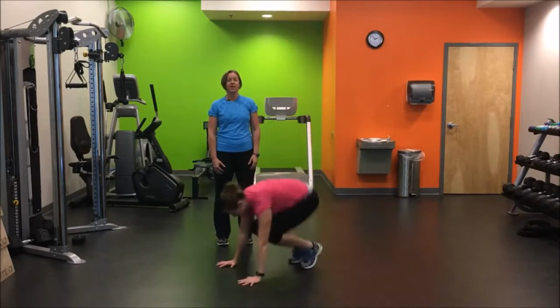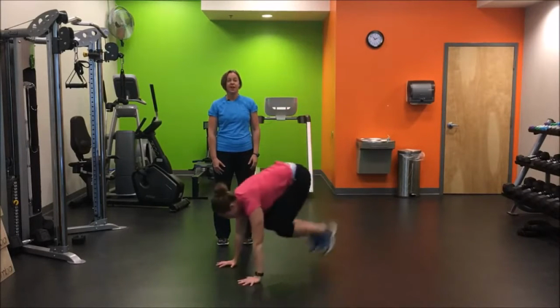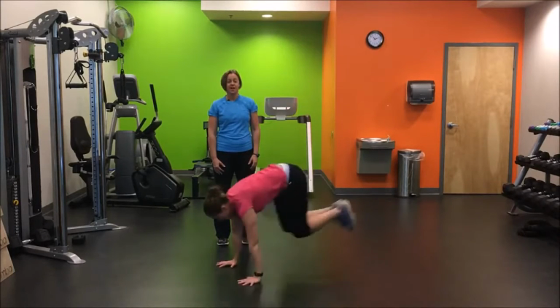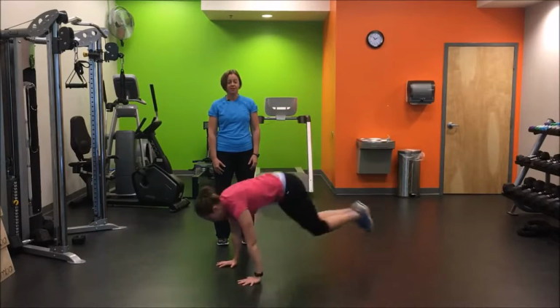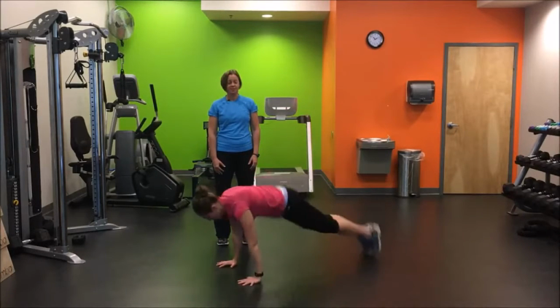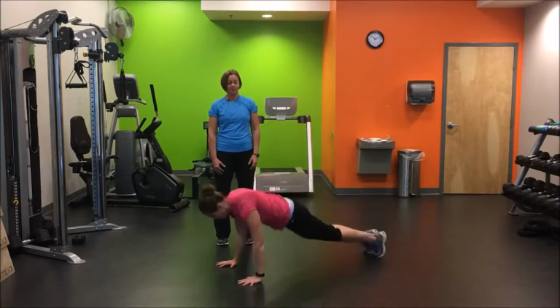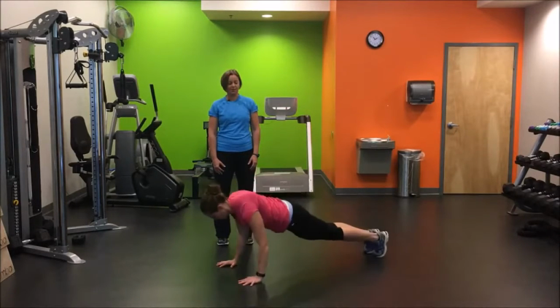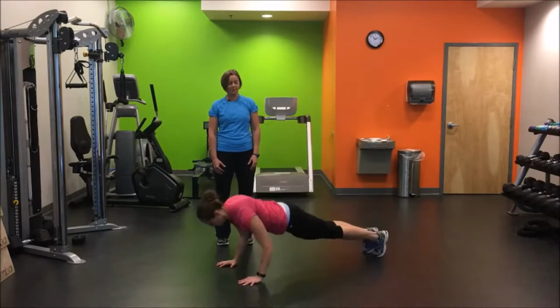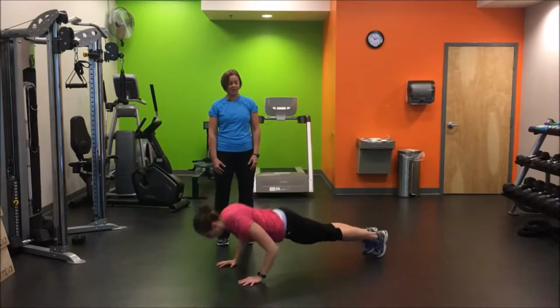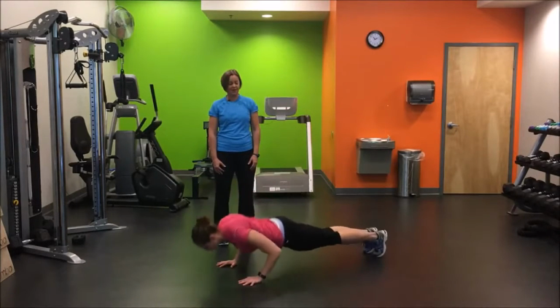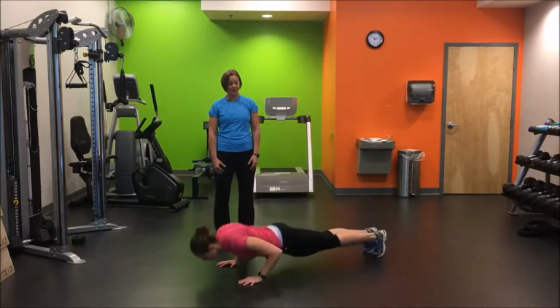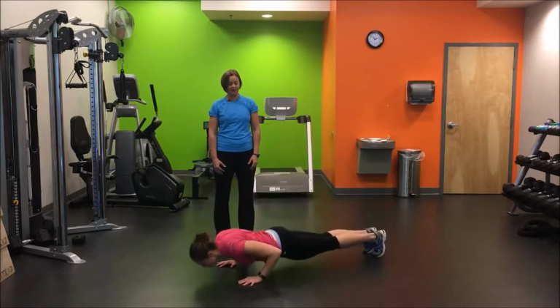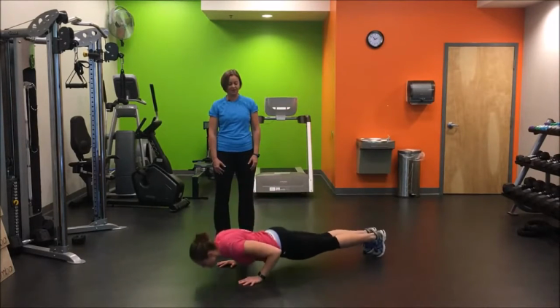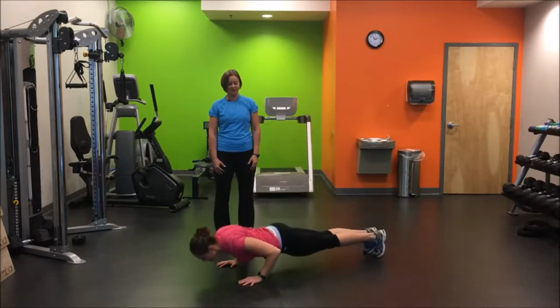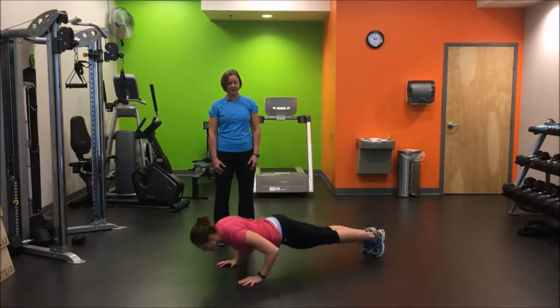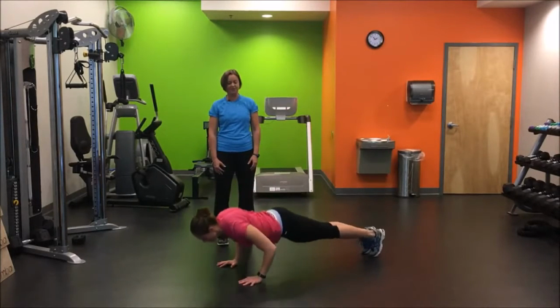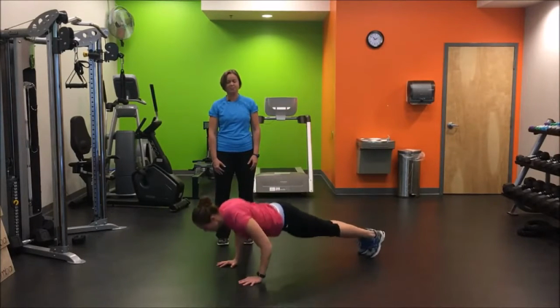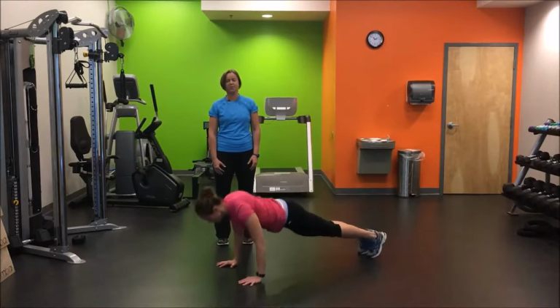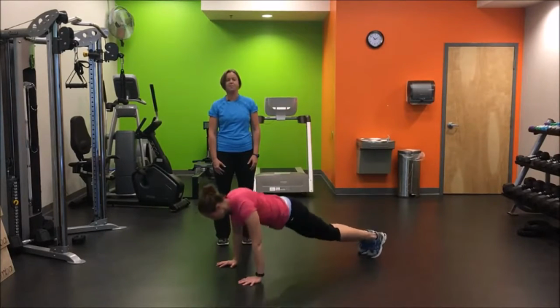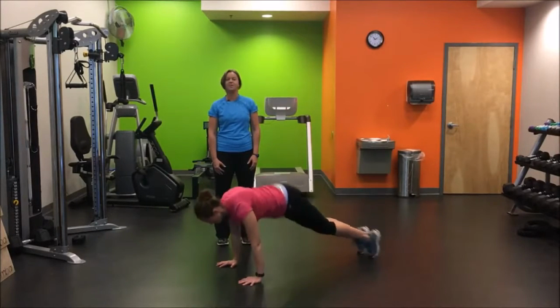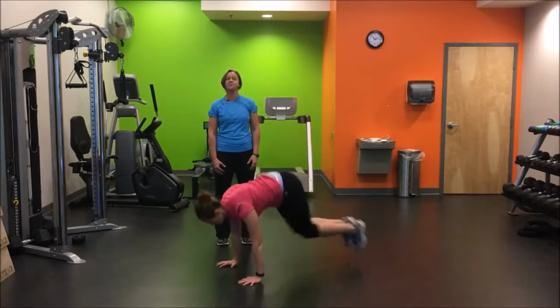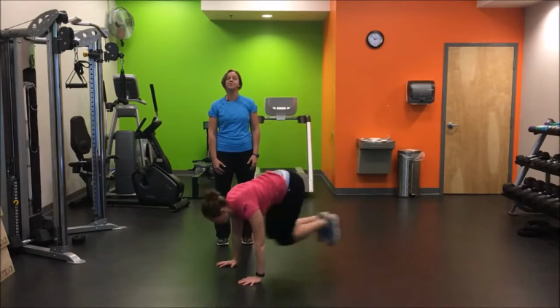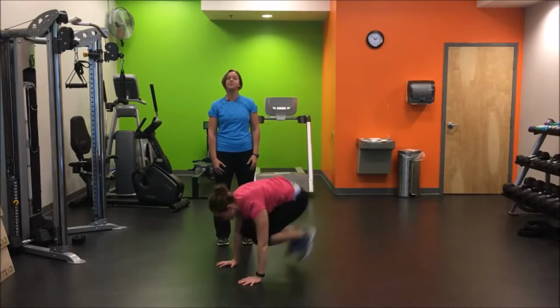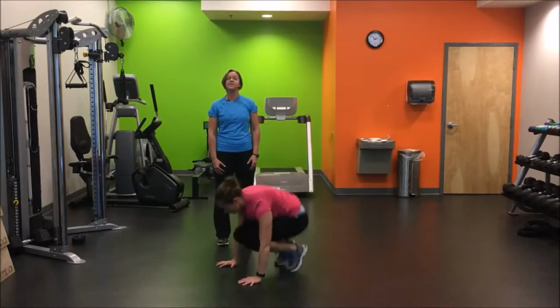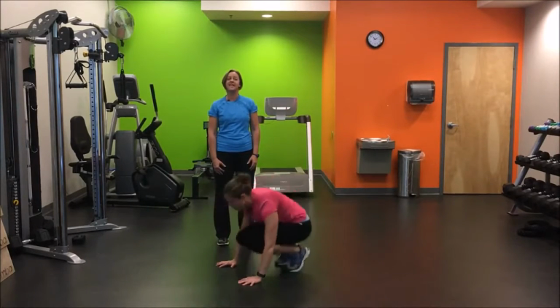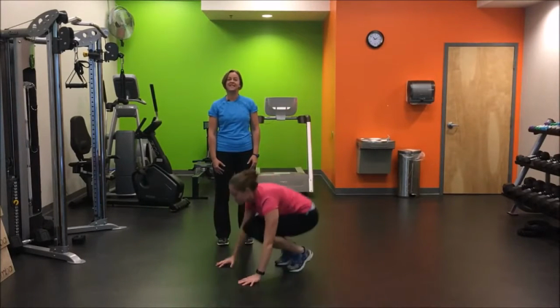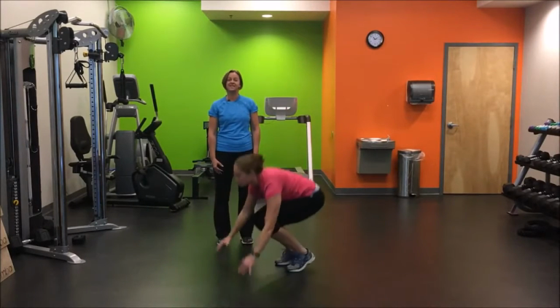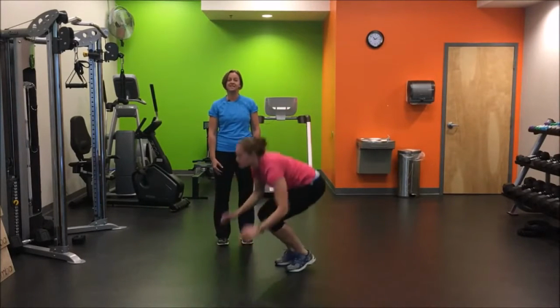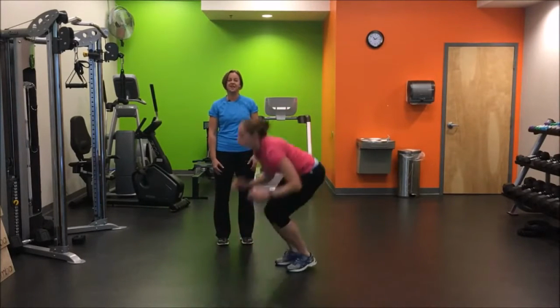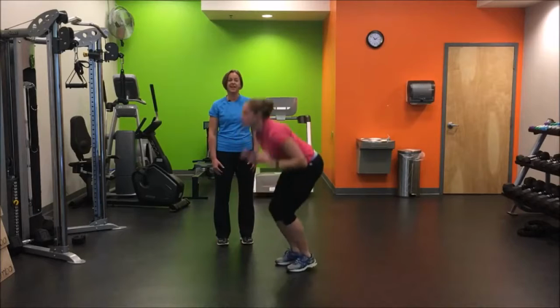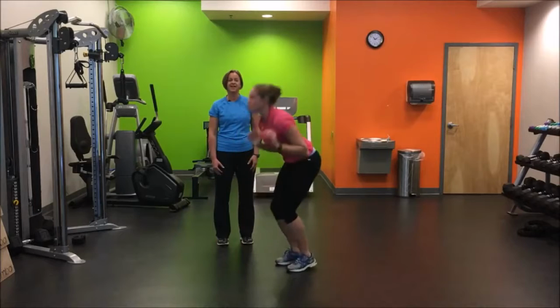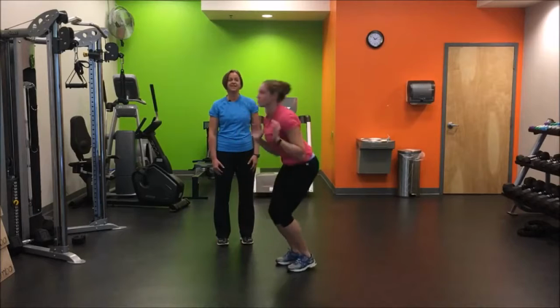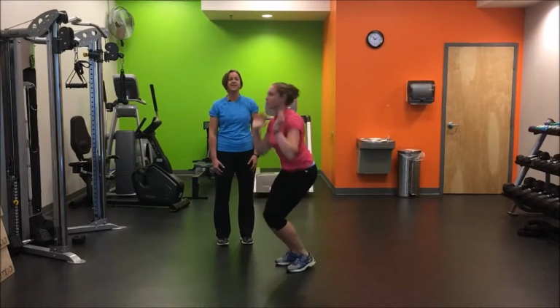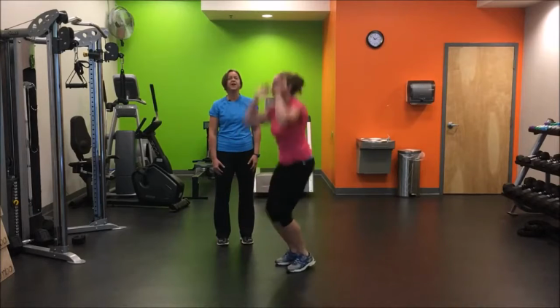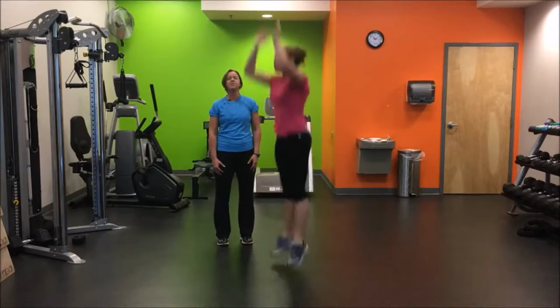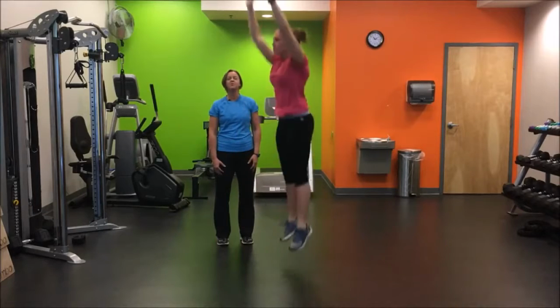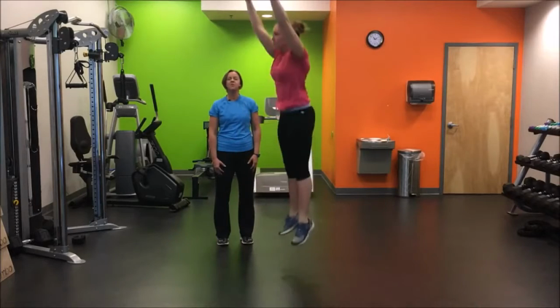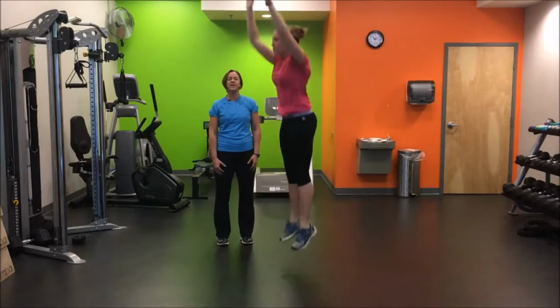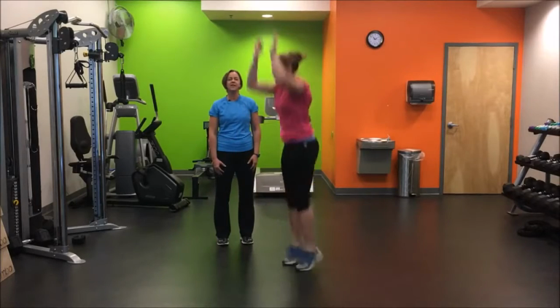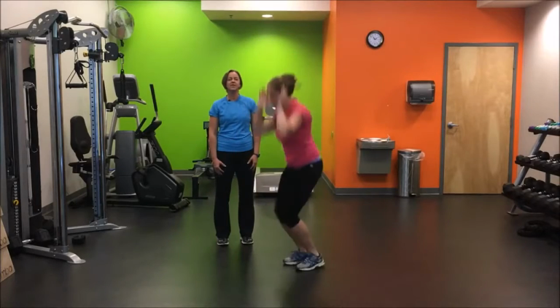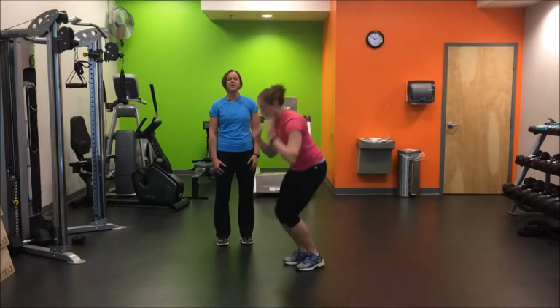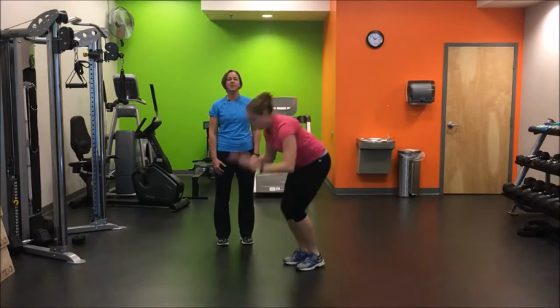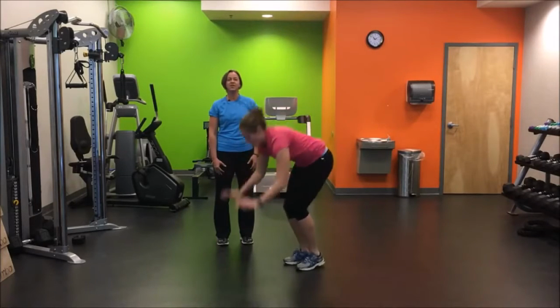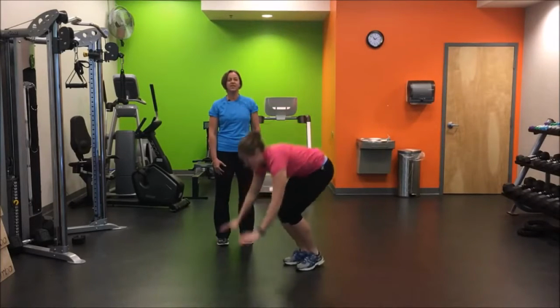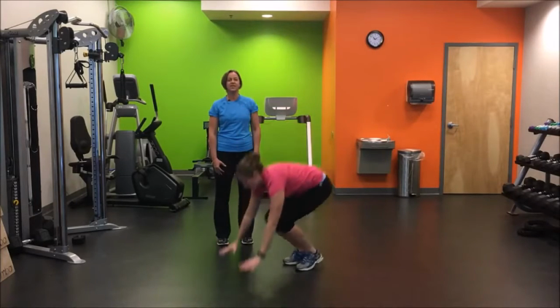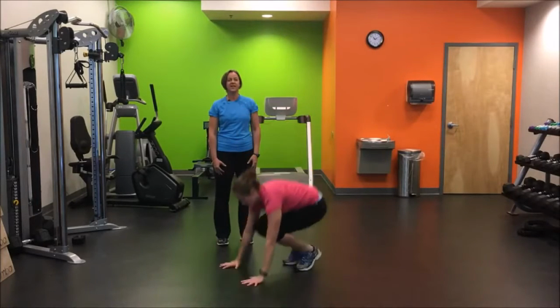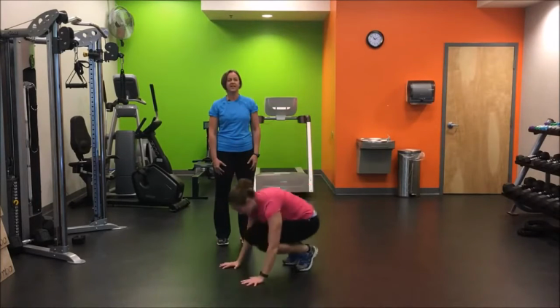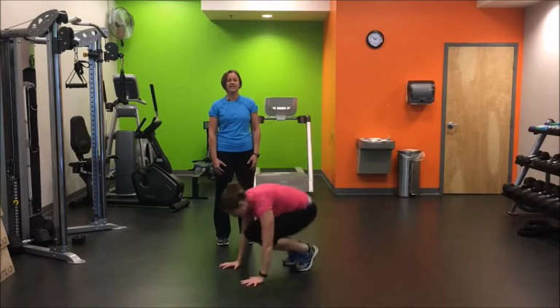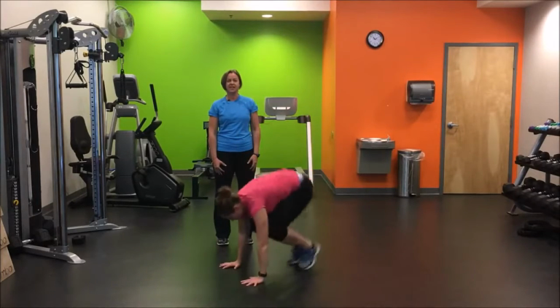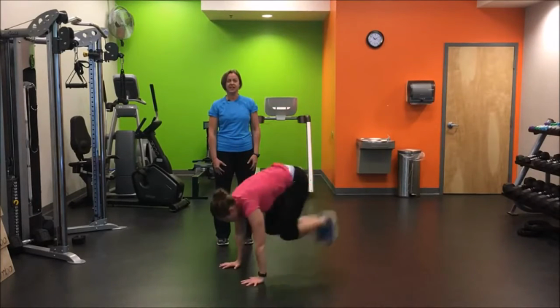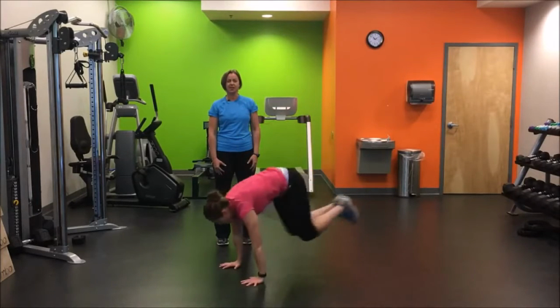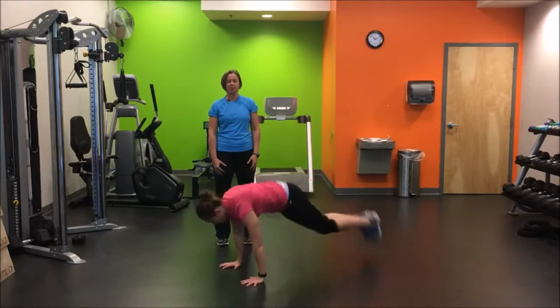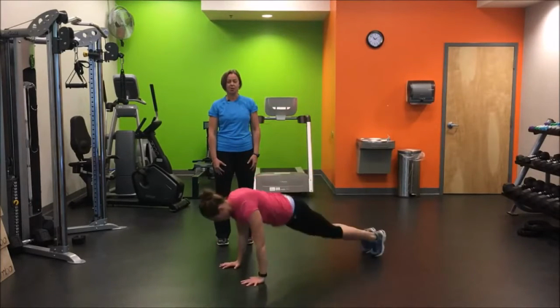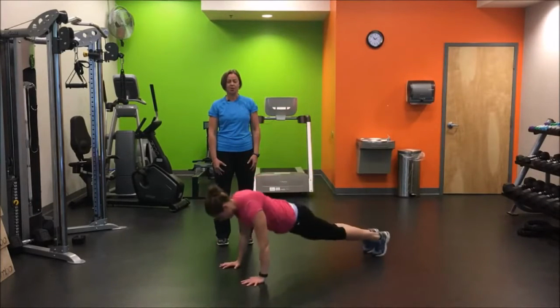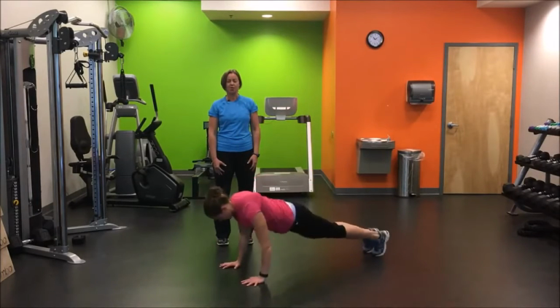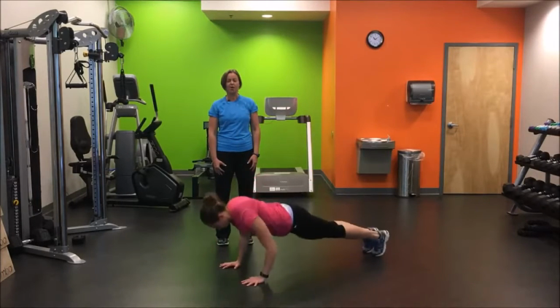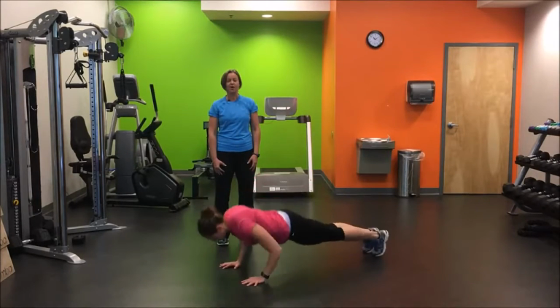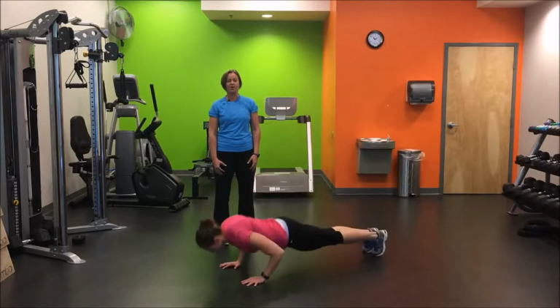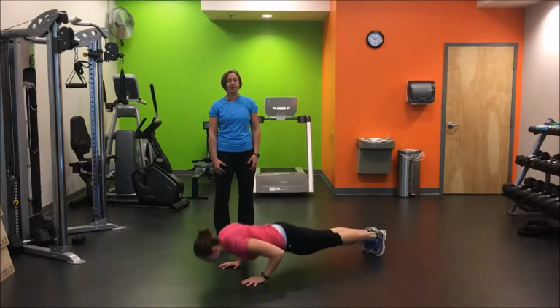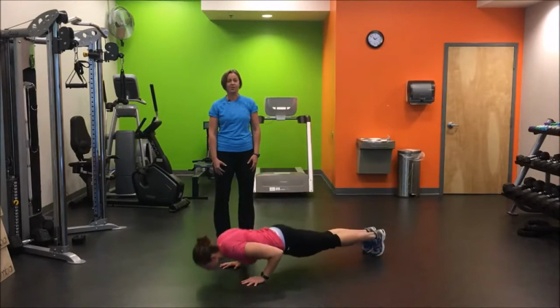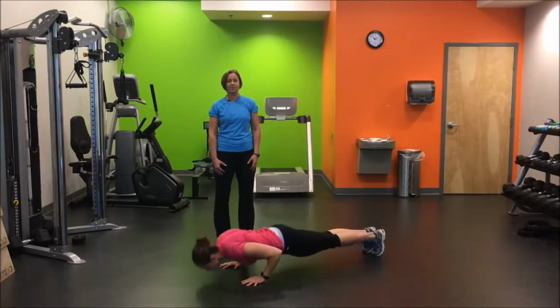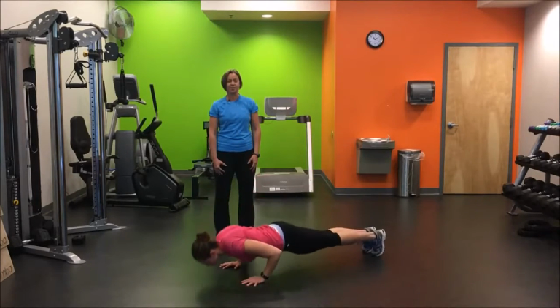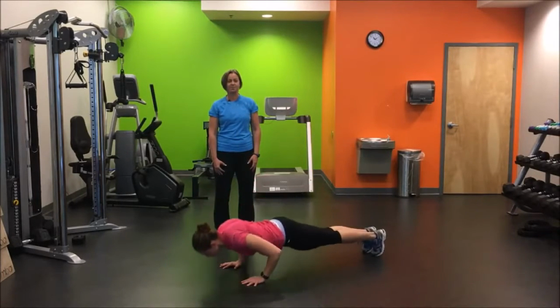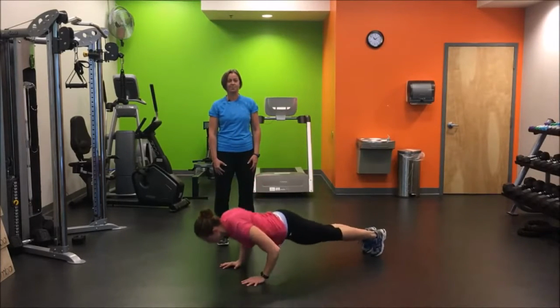At full speed, you'll see the burpee moves nice and fast. Really focus on a nice tight core while you're doing them.